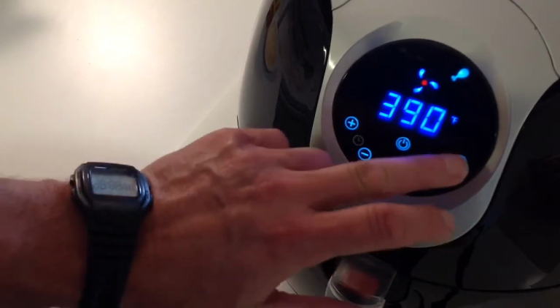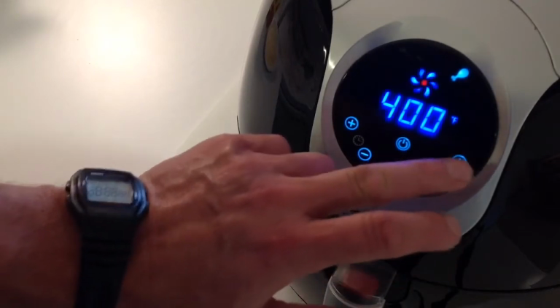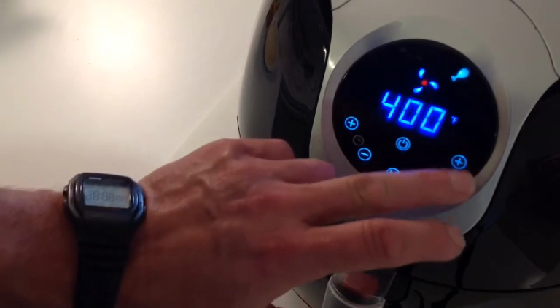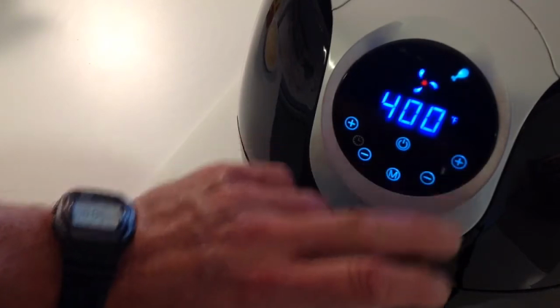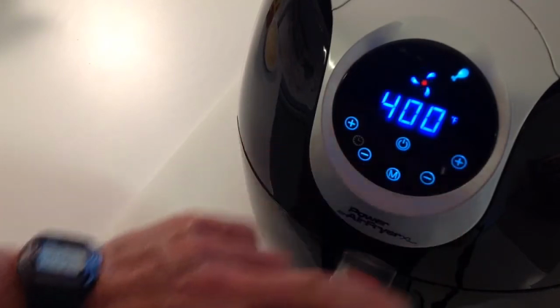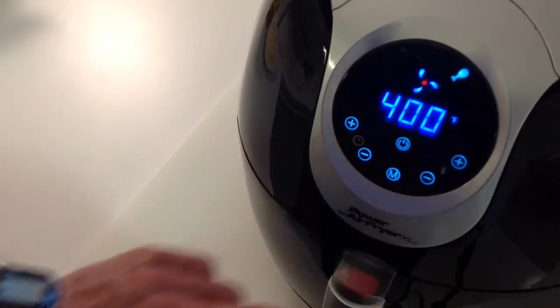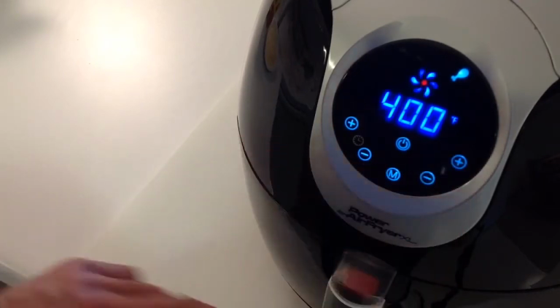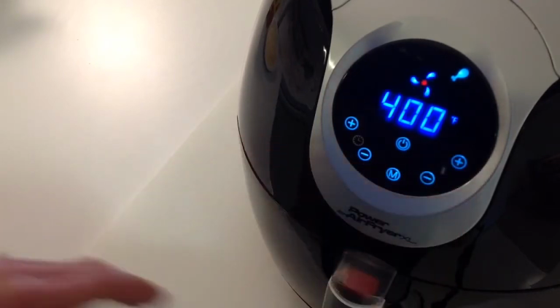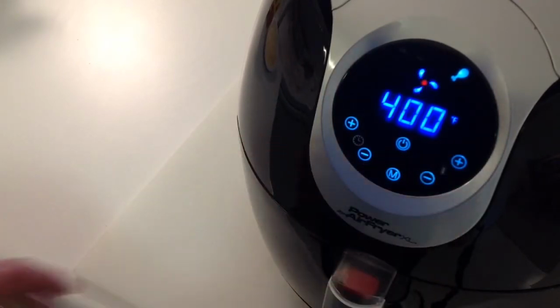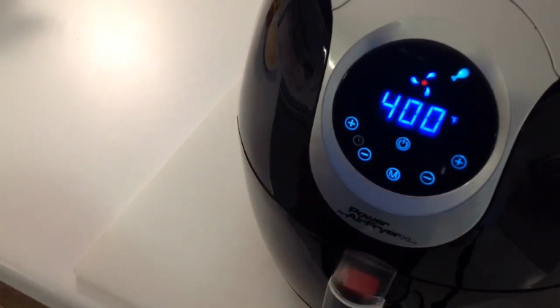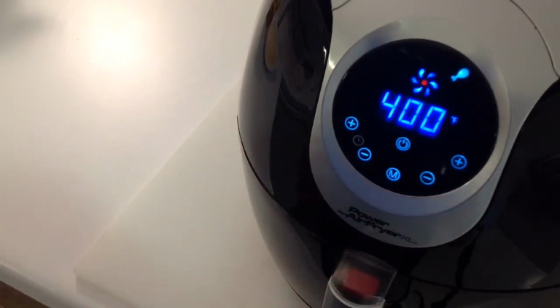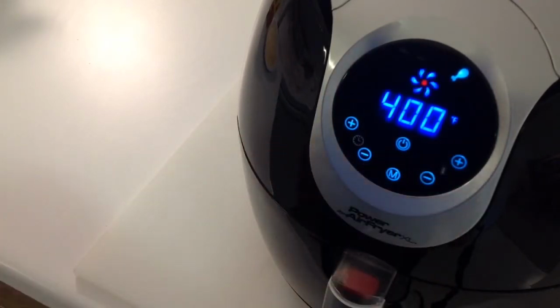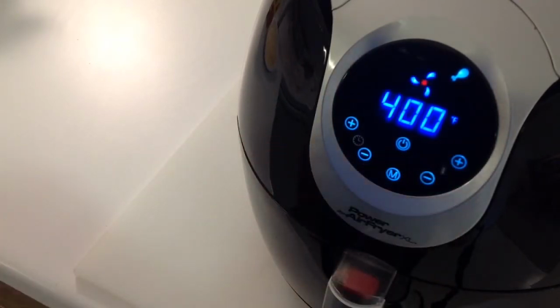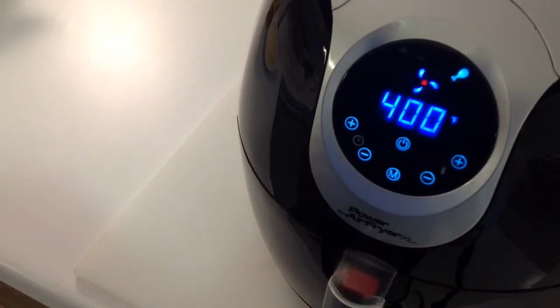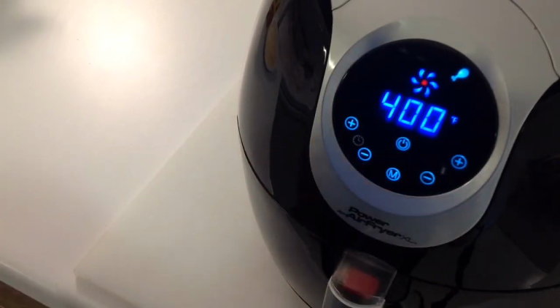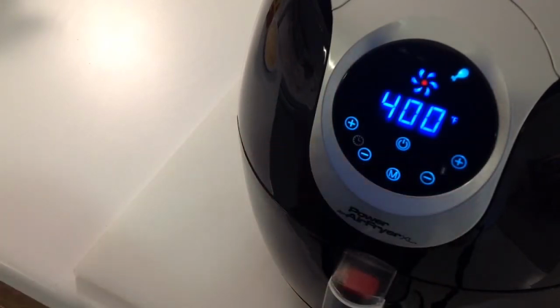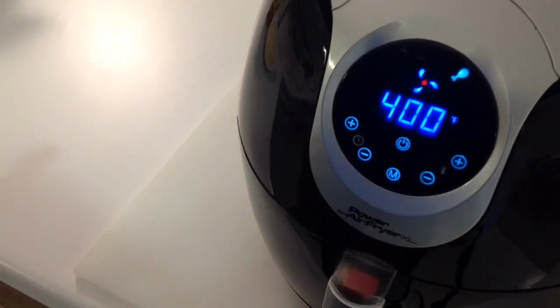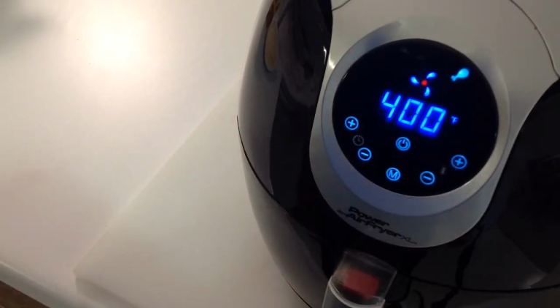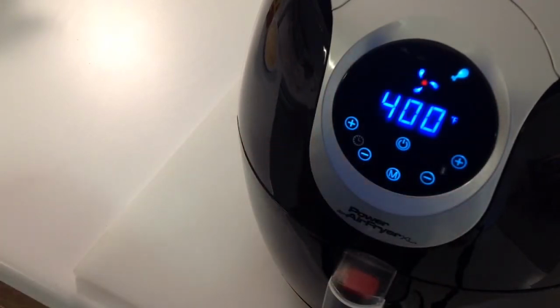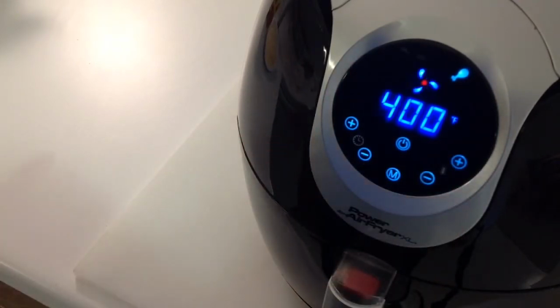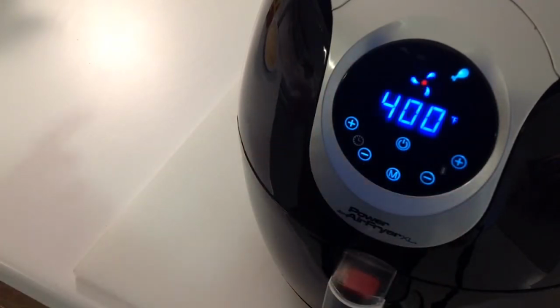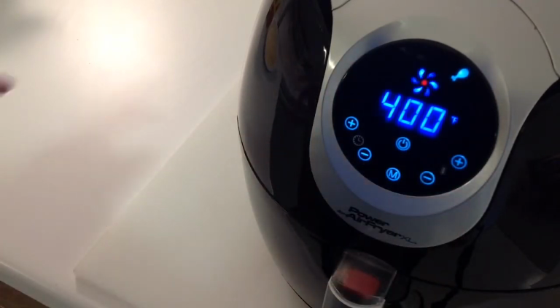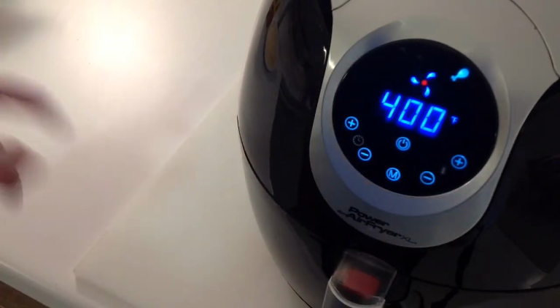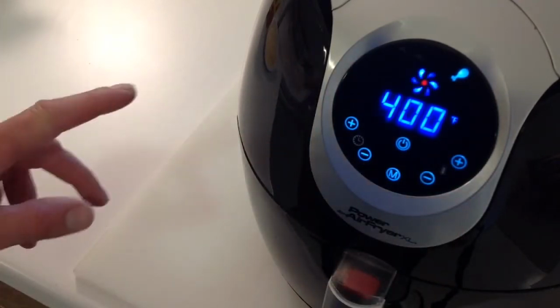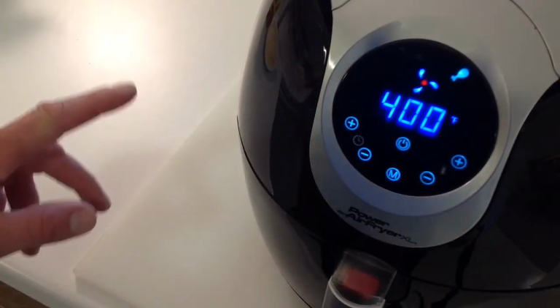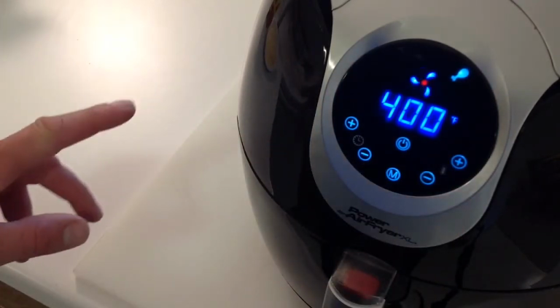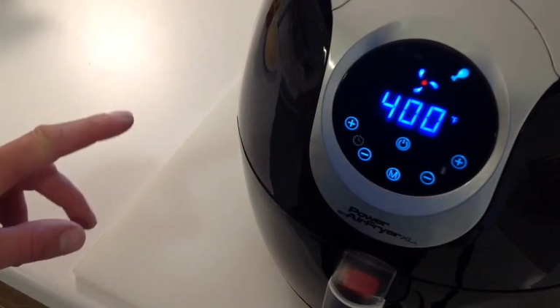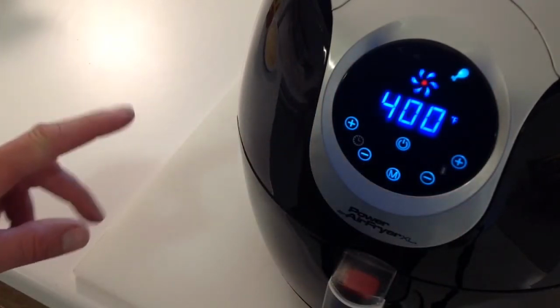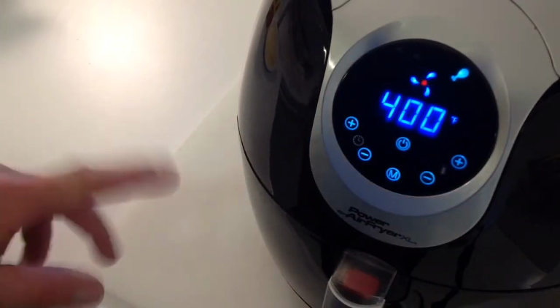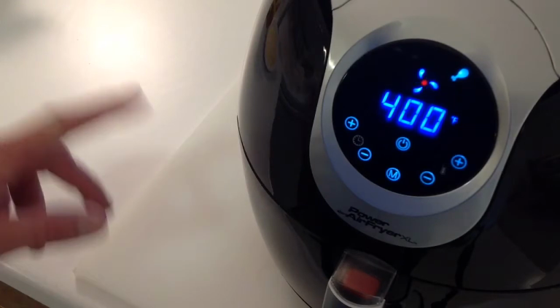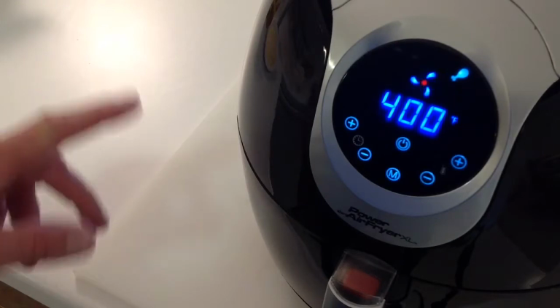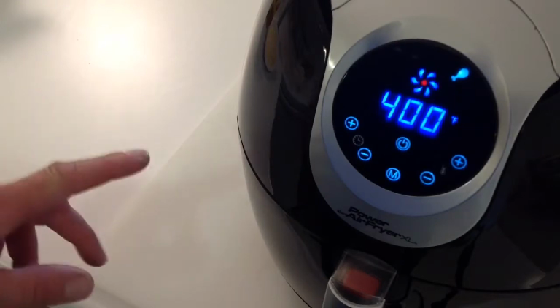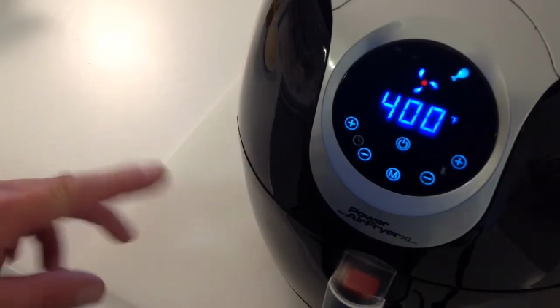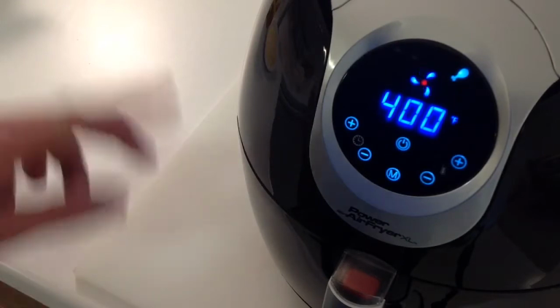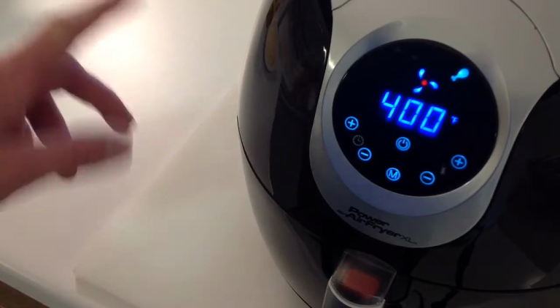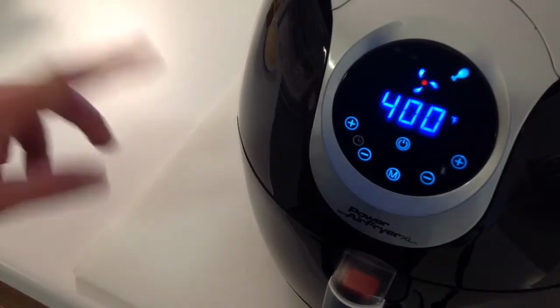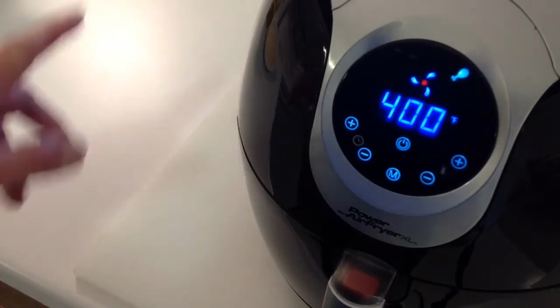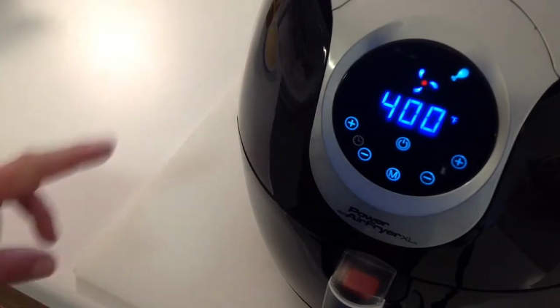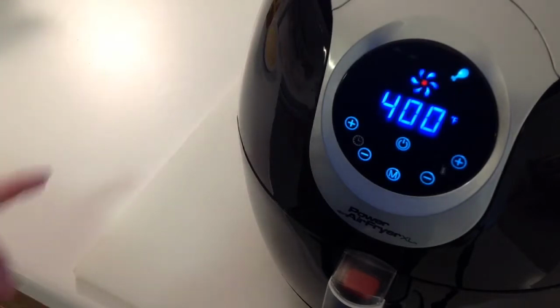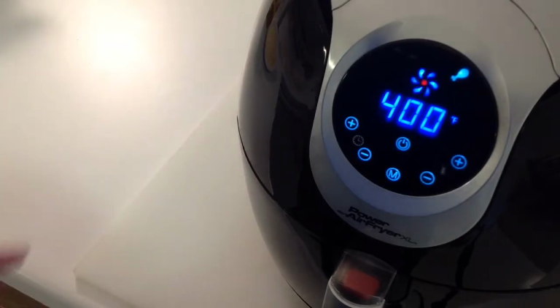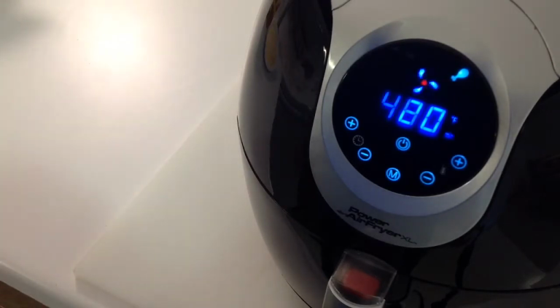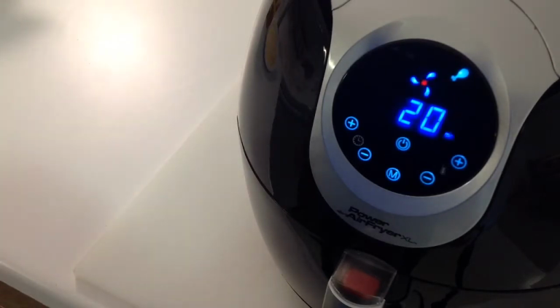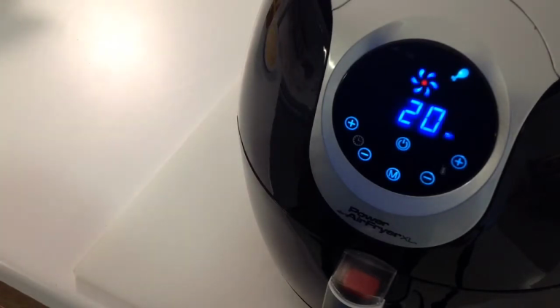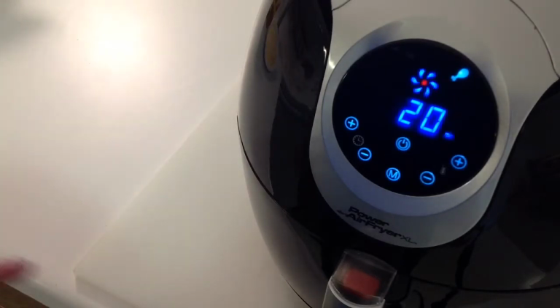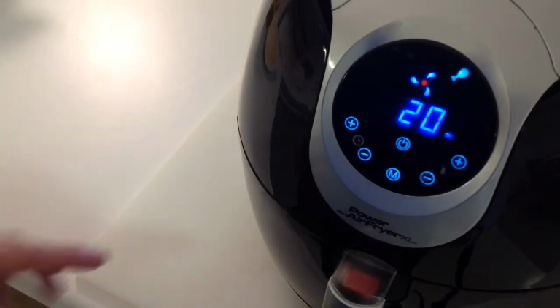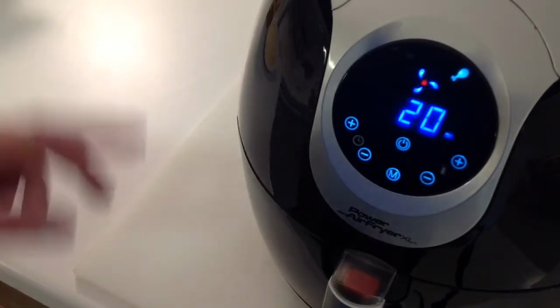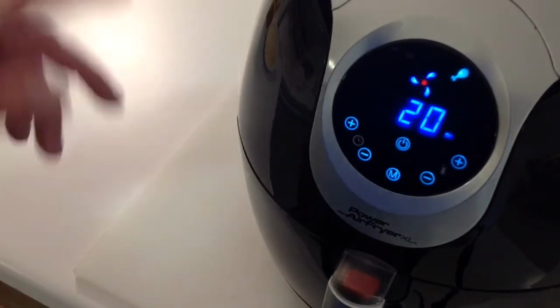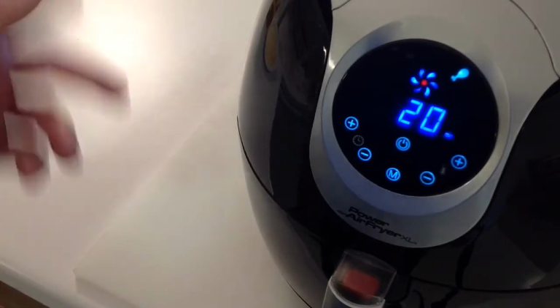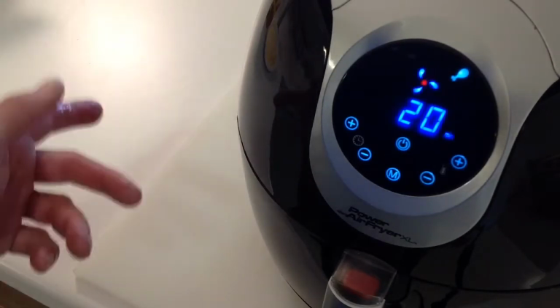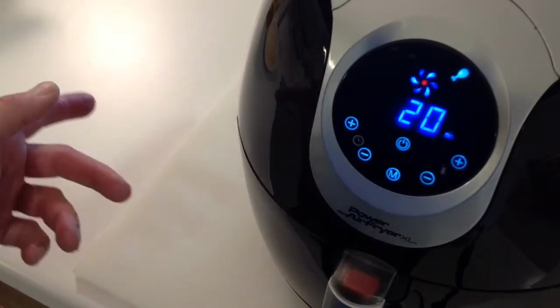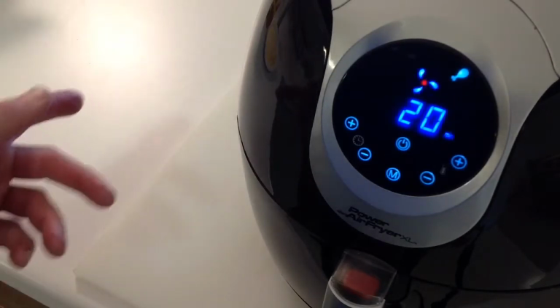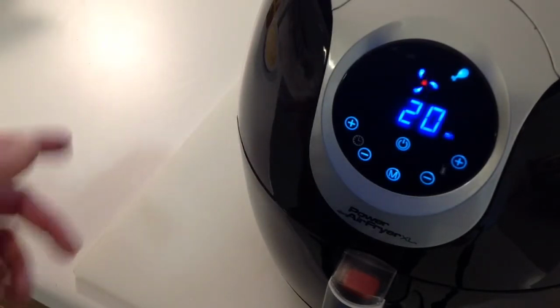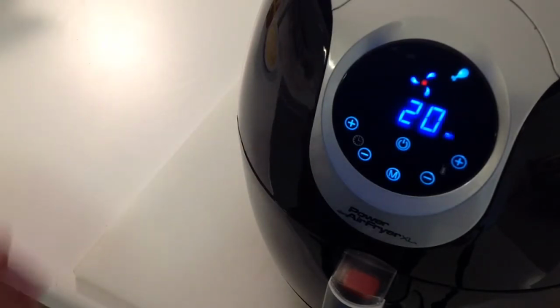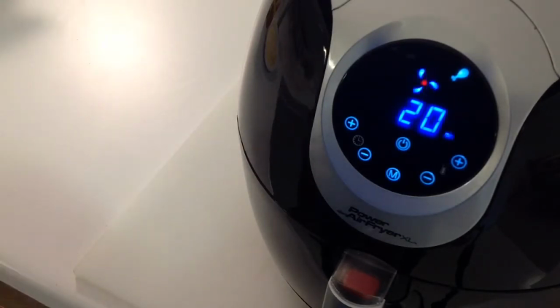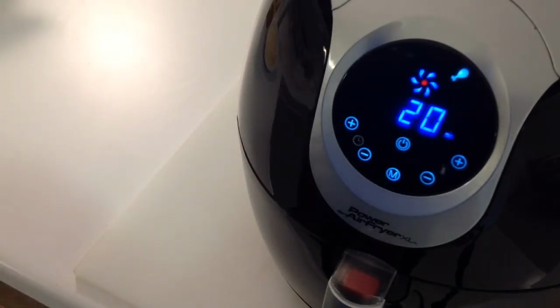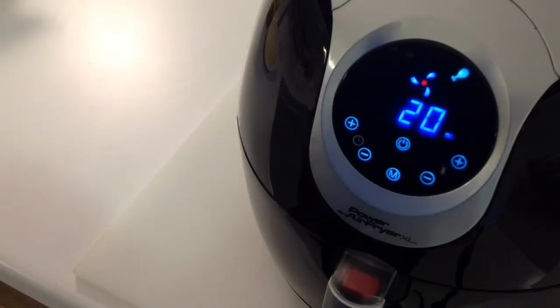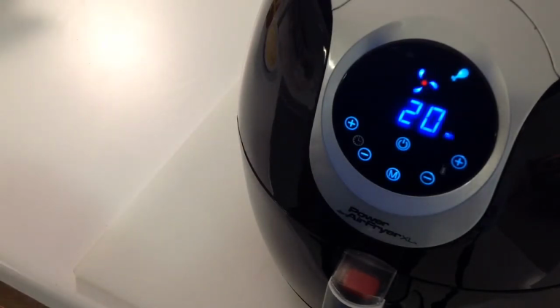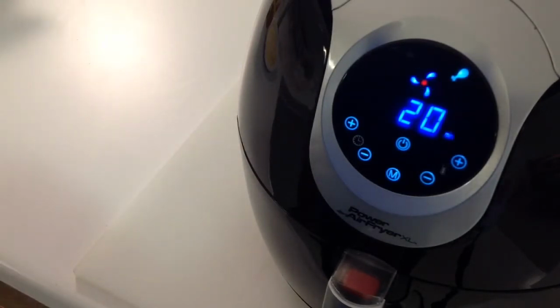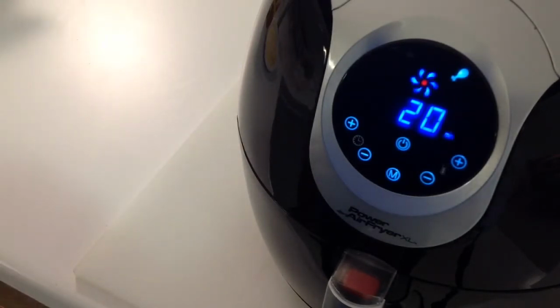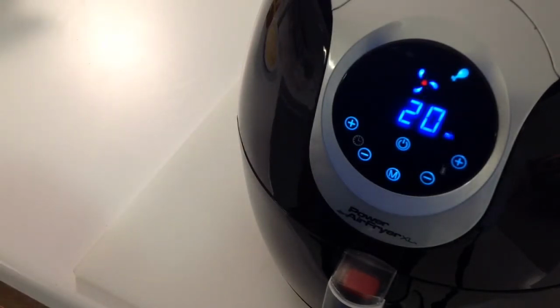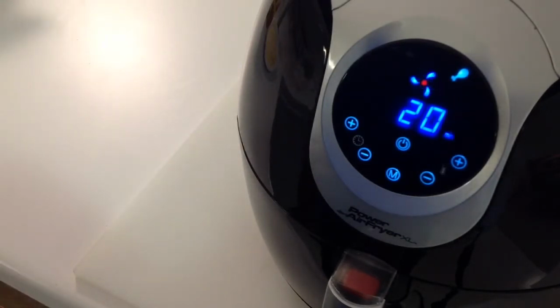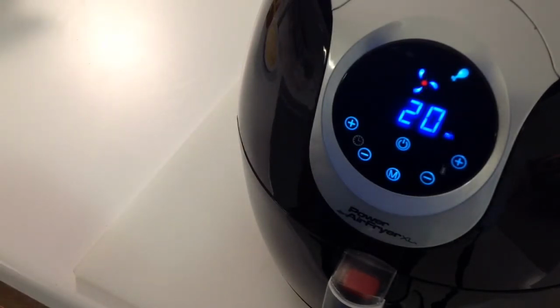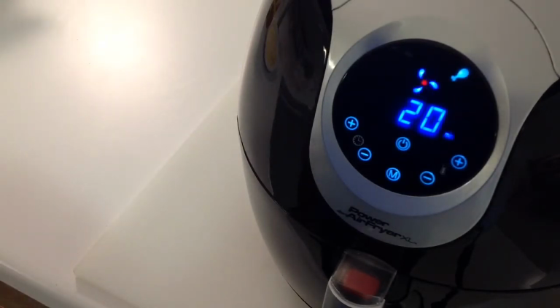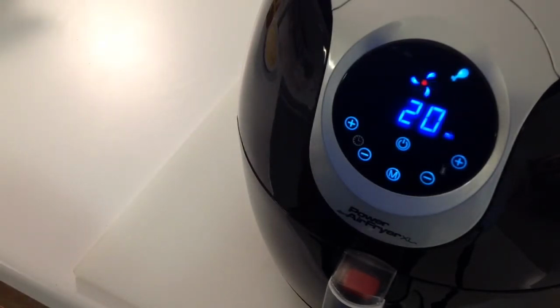We're going to go 400 degrees for 20 minutes. We're going to check it at 10 minutes and flip them over, maybe spray a little more olive oil on the other side, and then we'll give you a look-see.